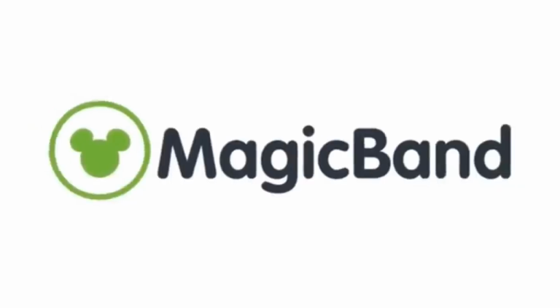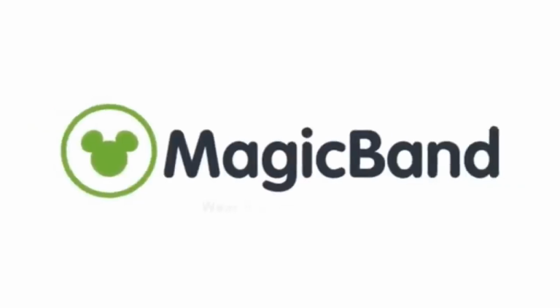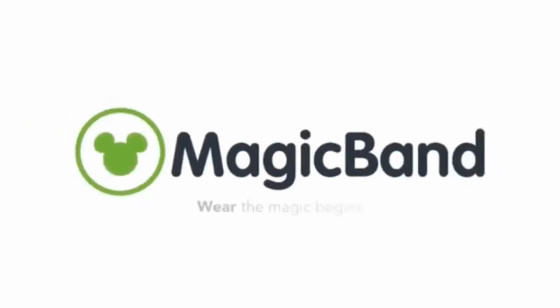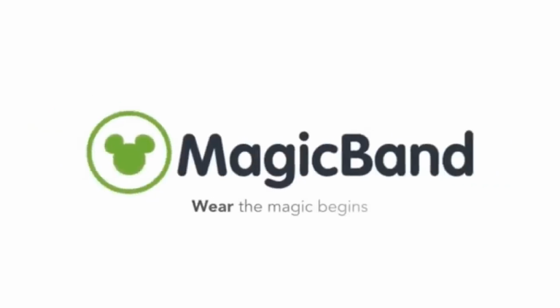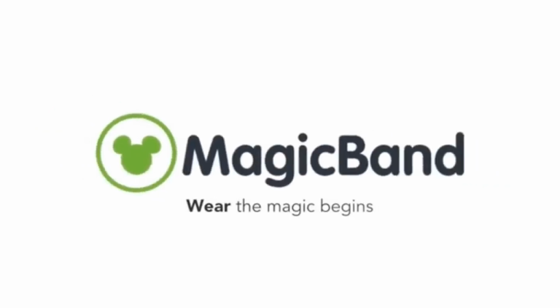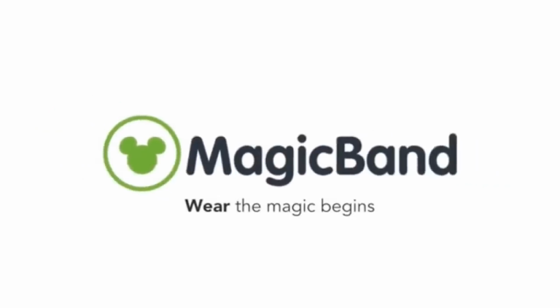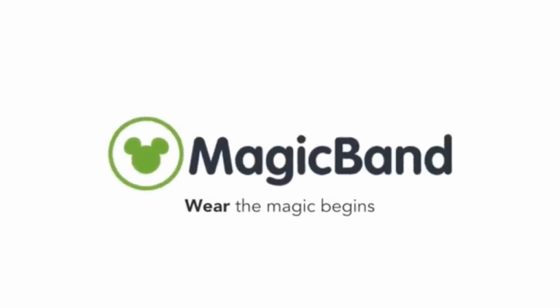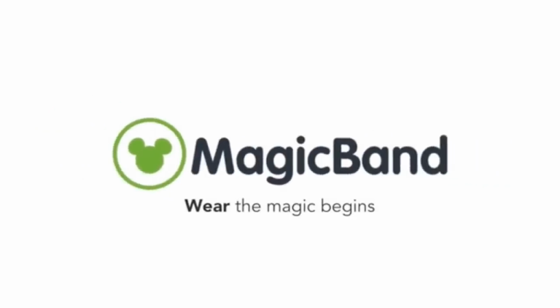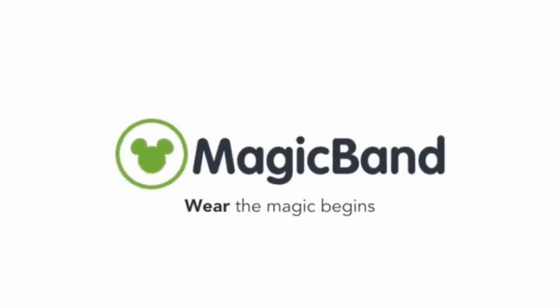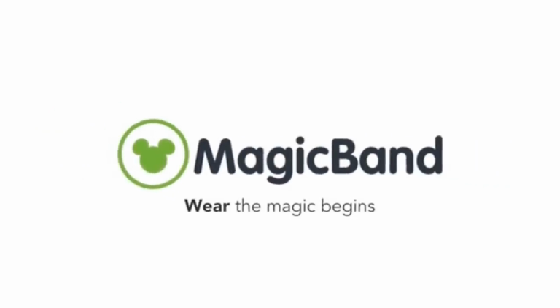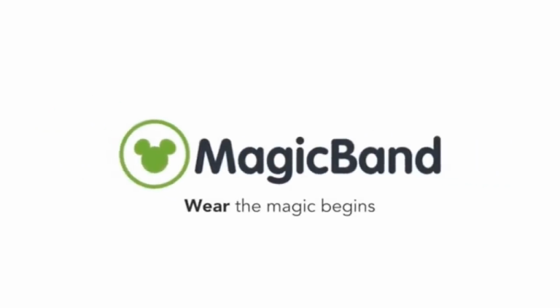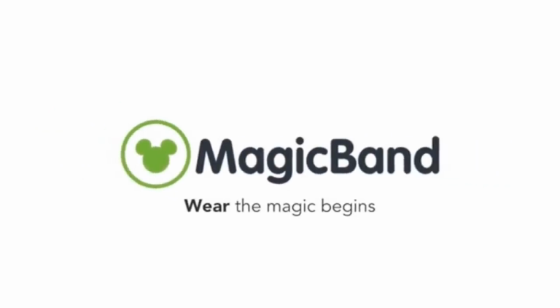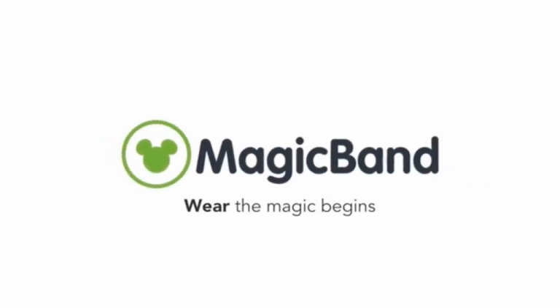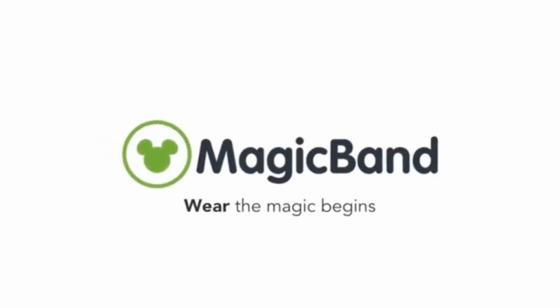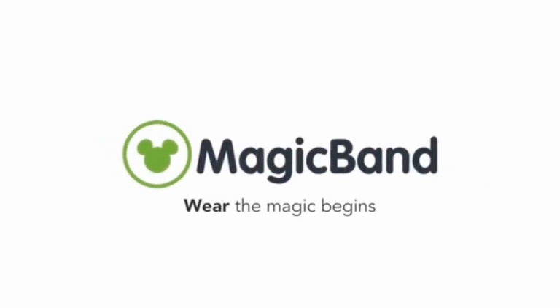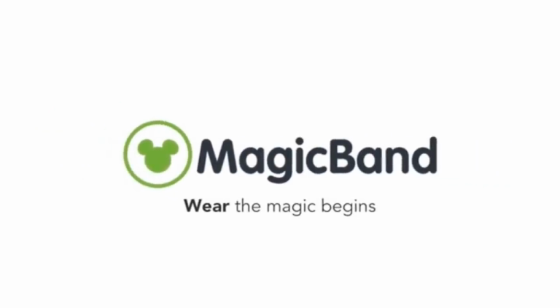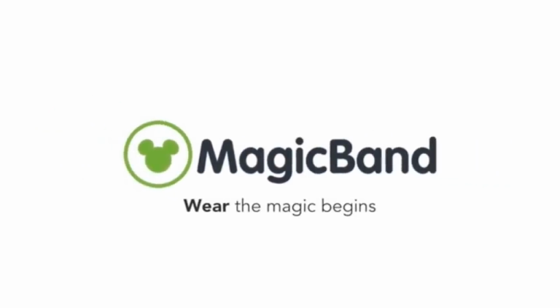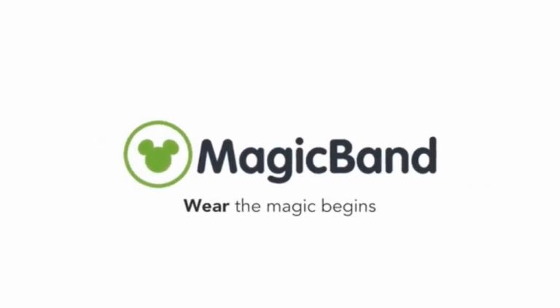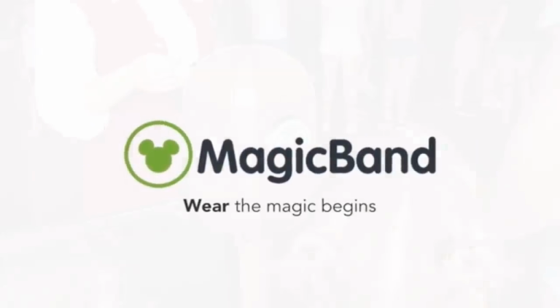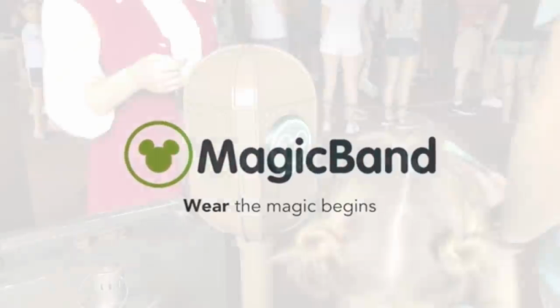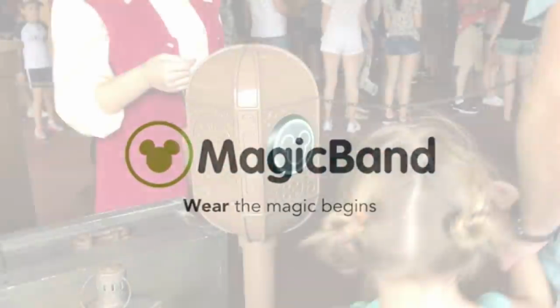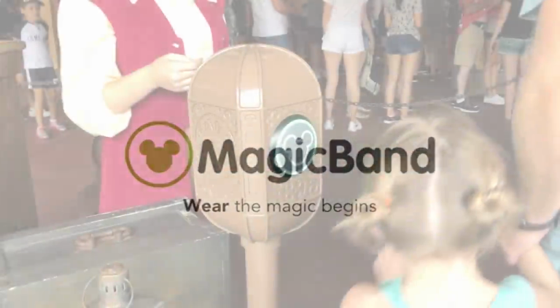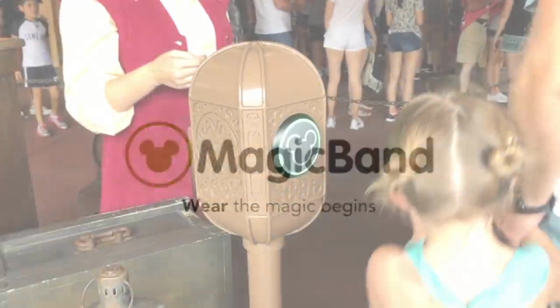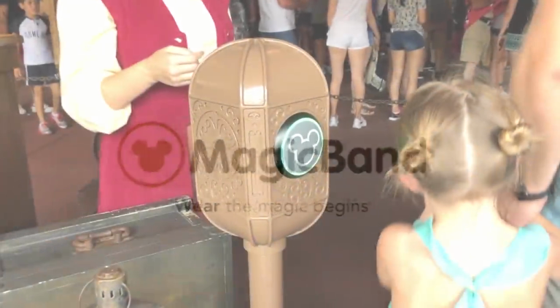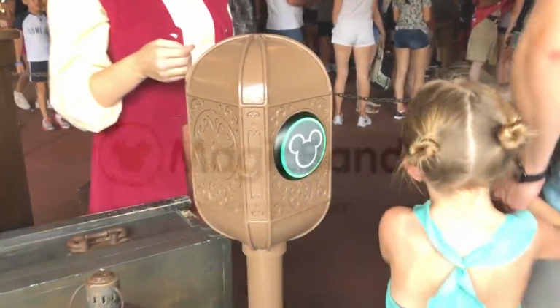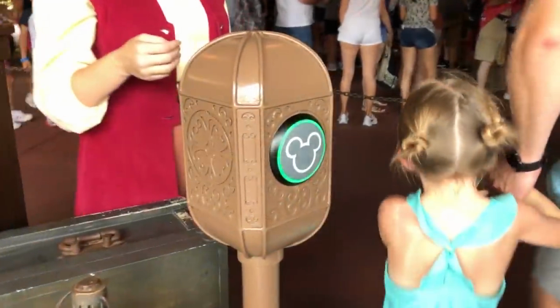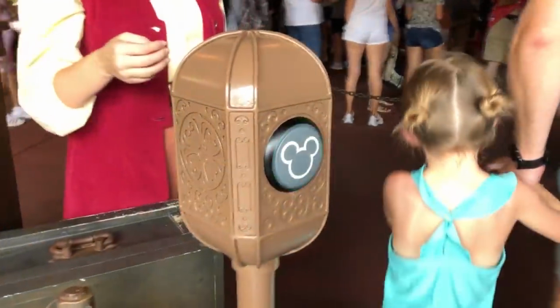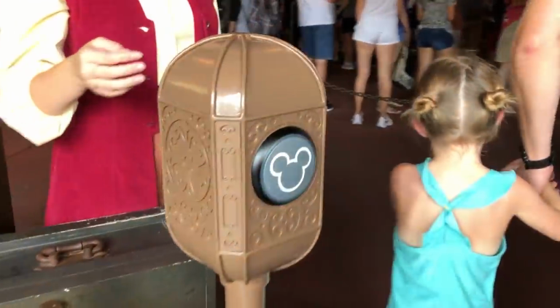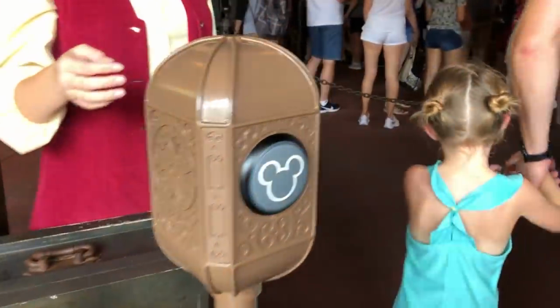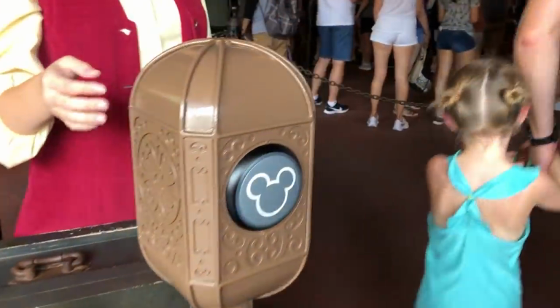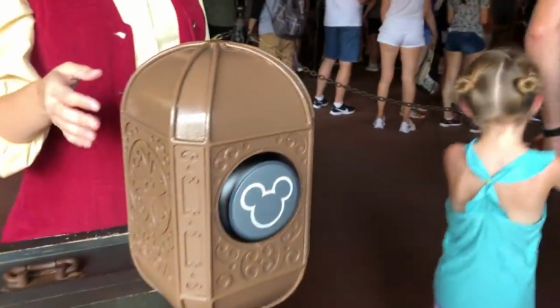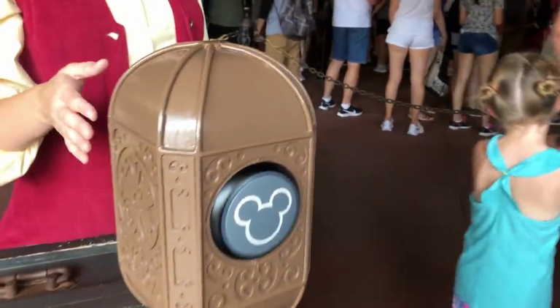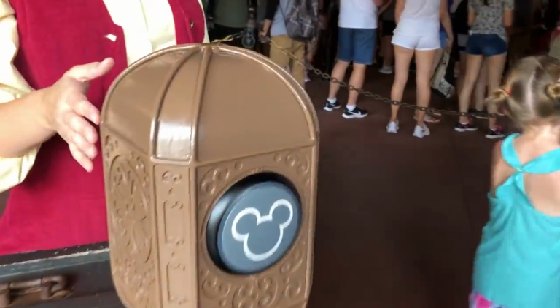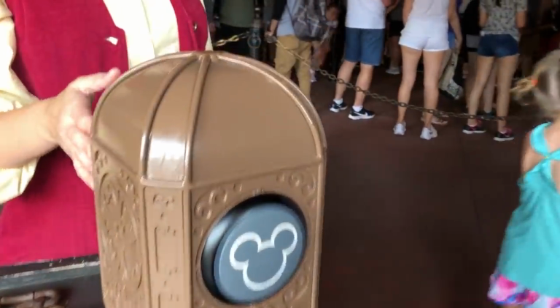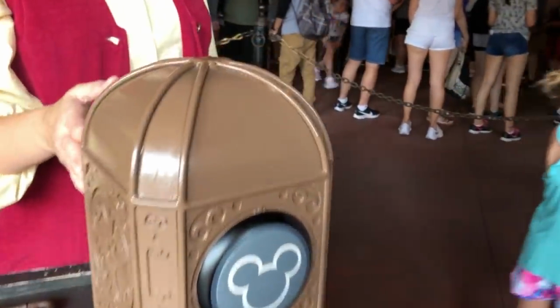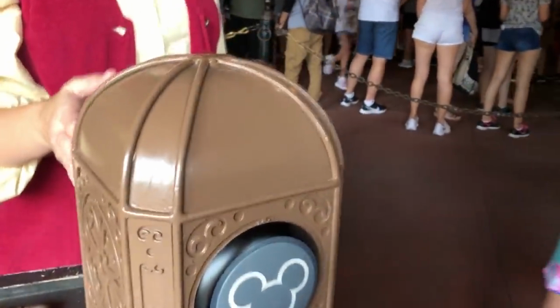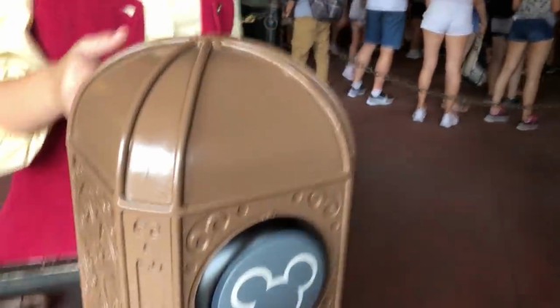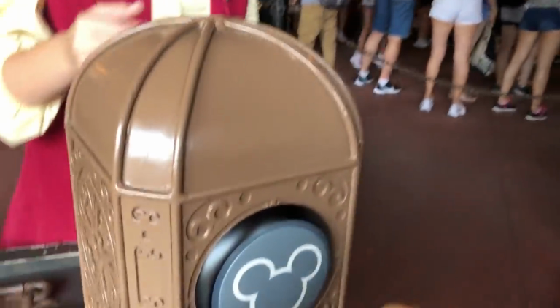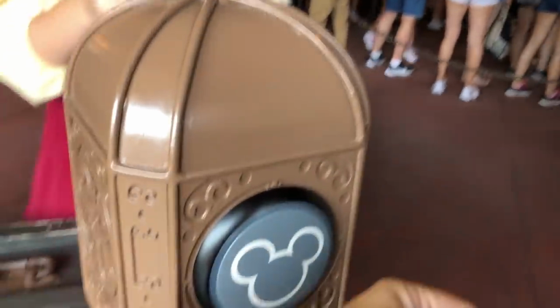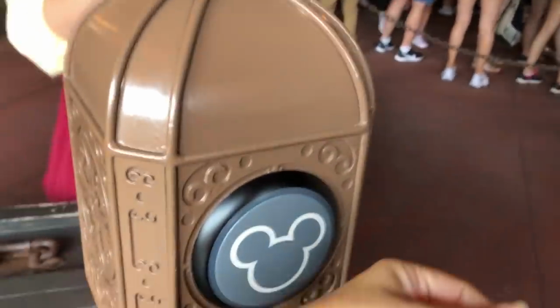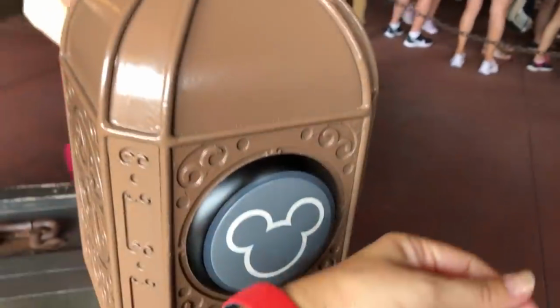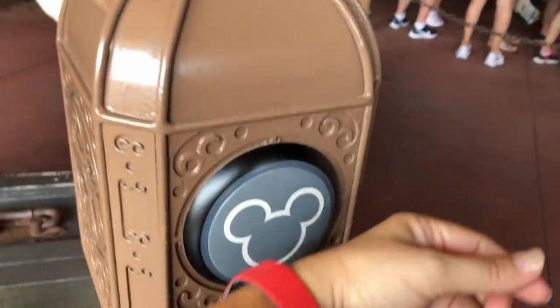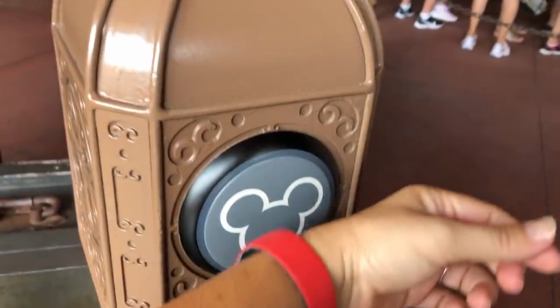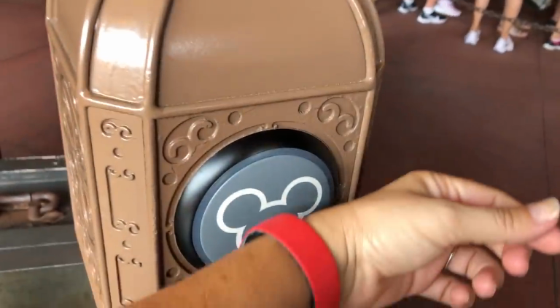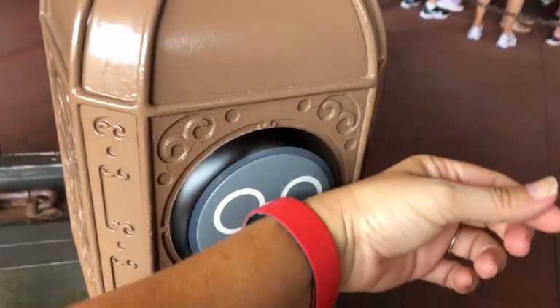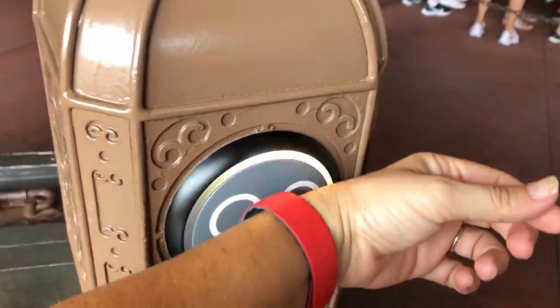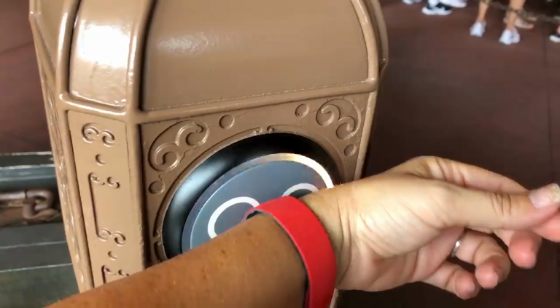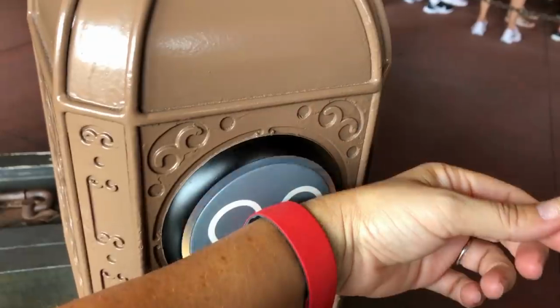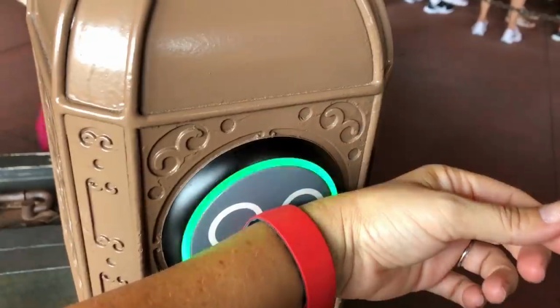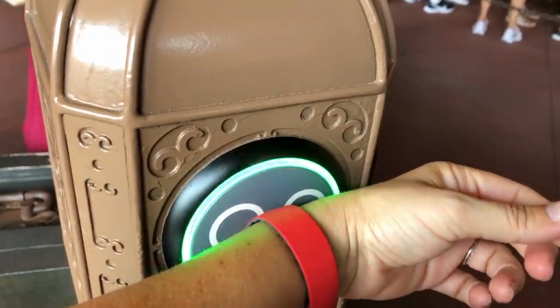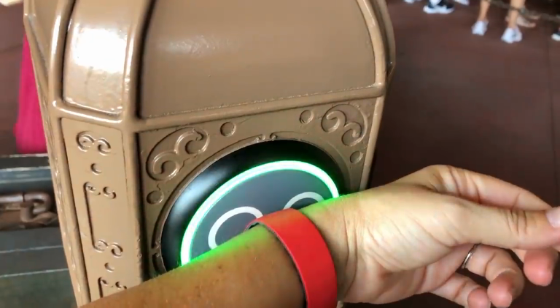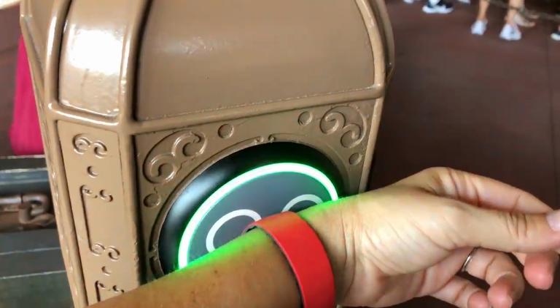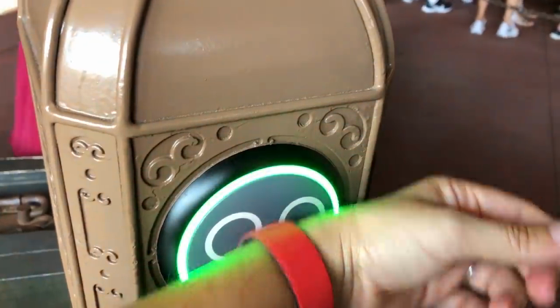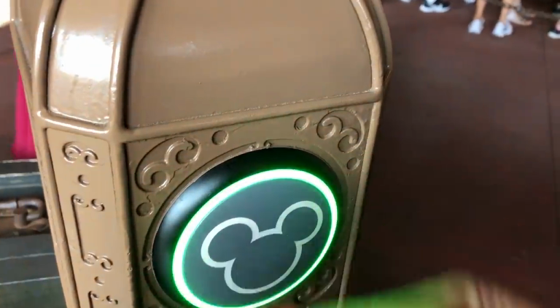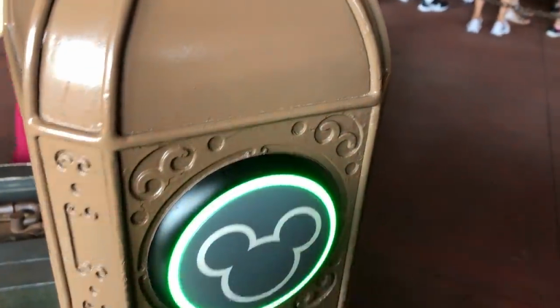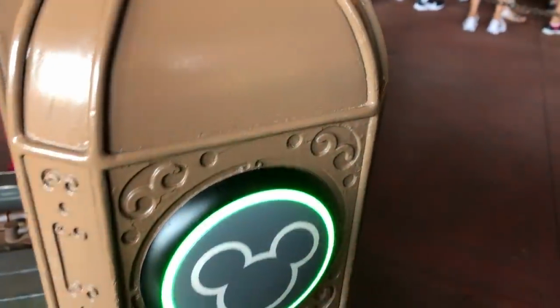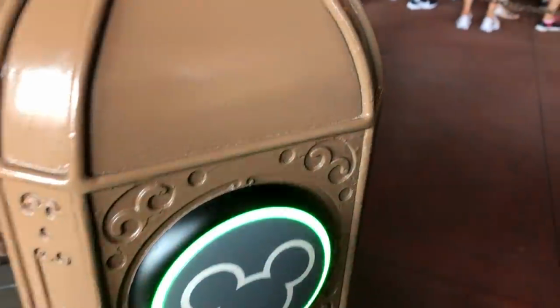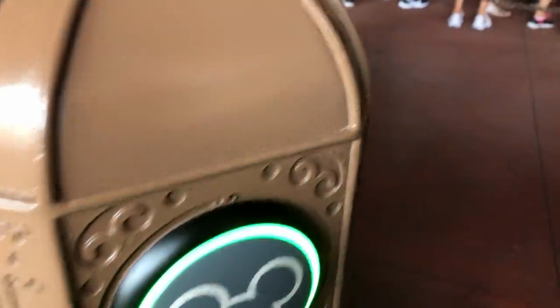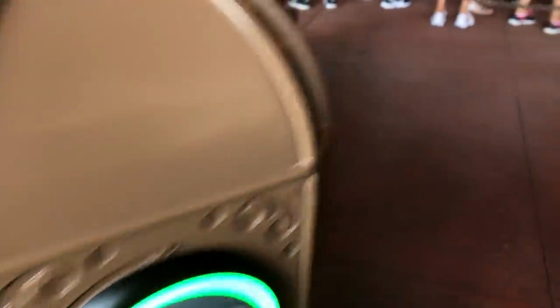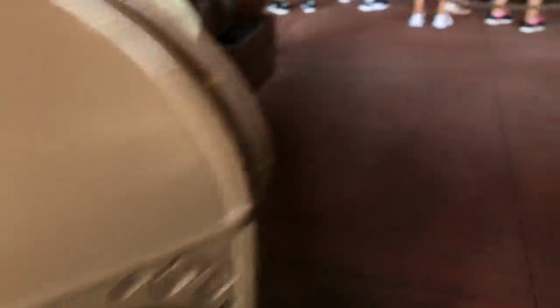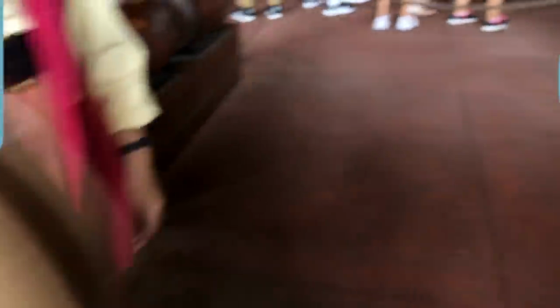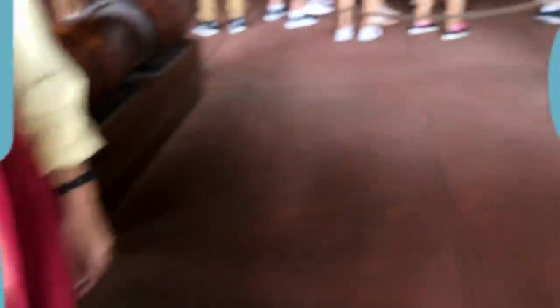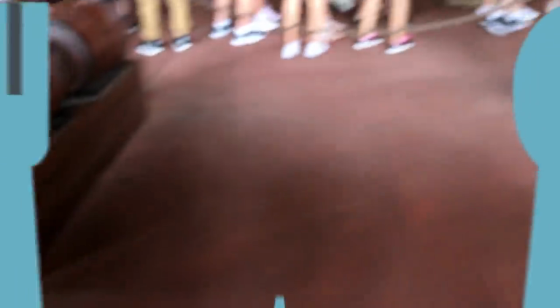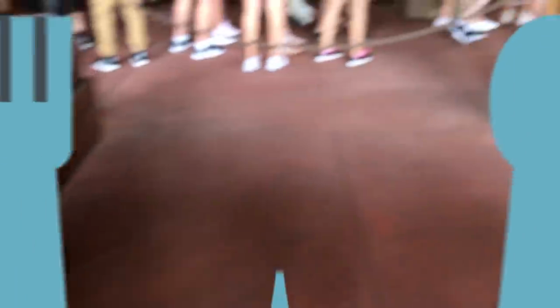There are a lot of myths and rumors about Walt Disney World's magic band system, and we are going to share the facts with you today.